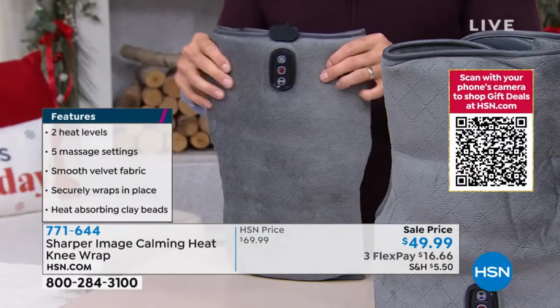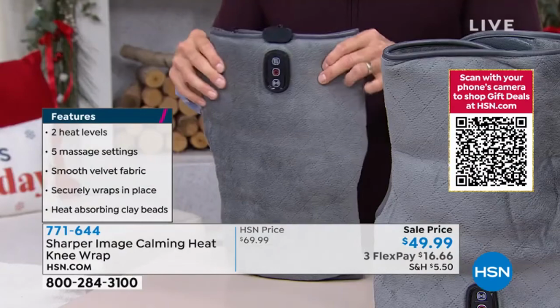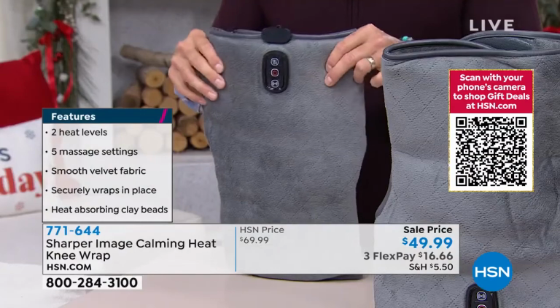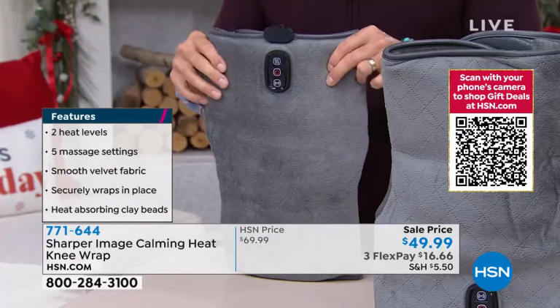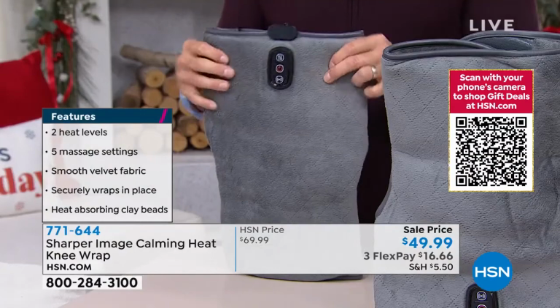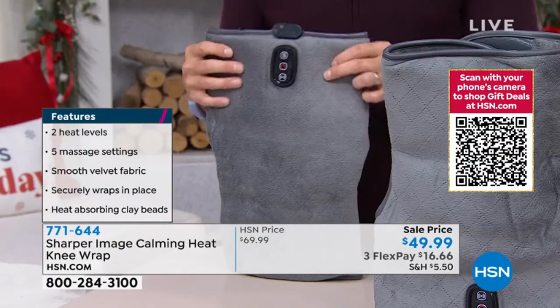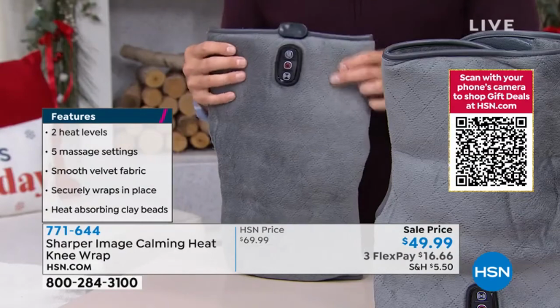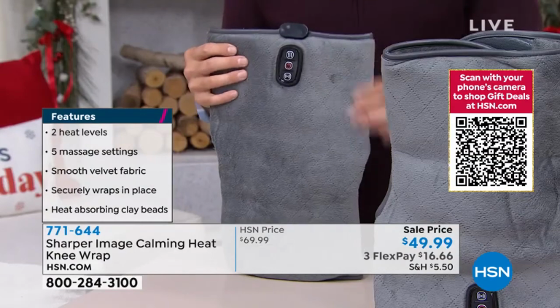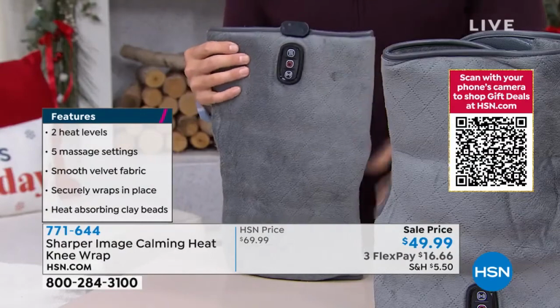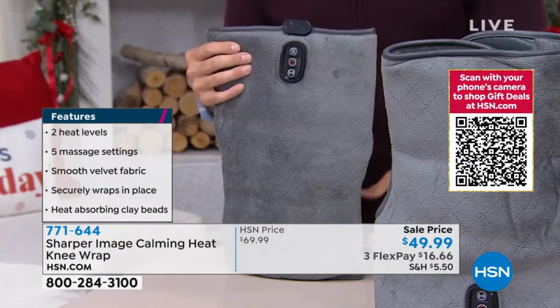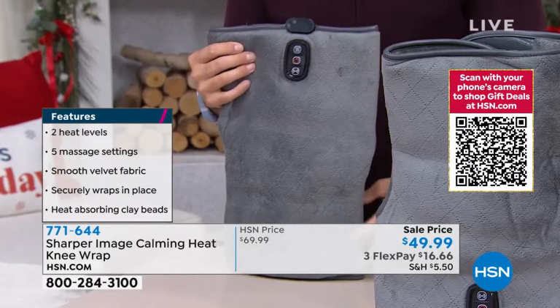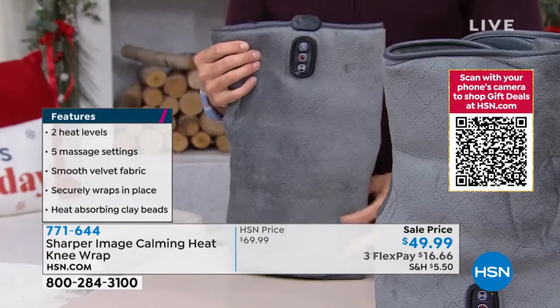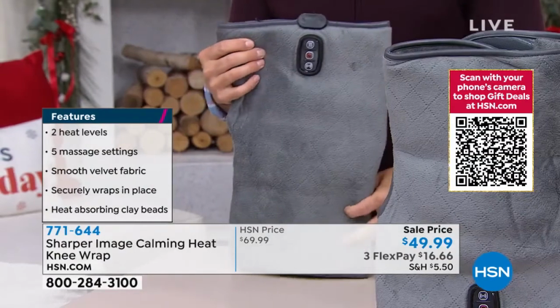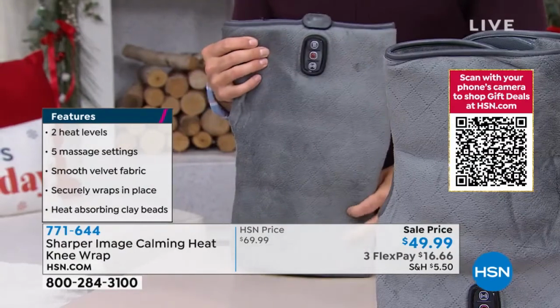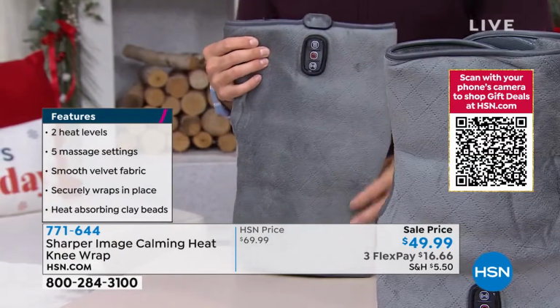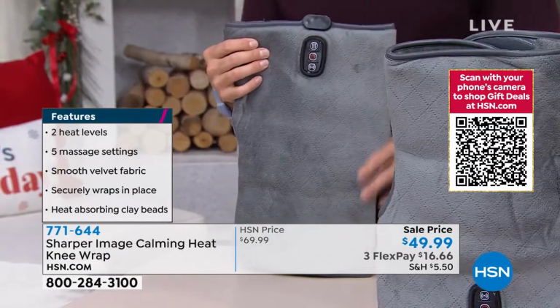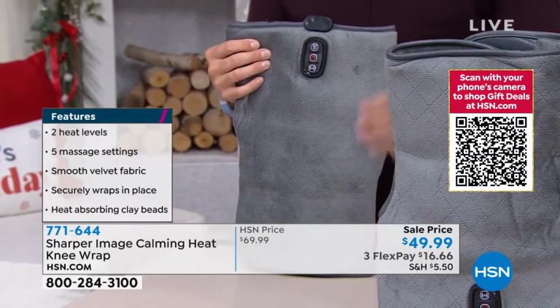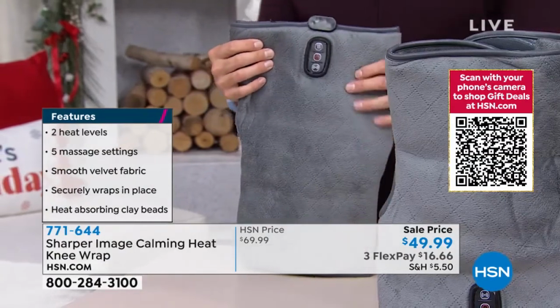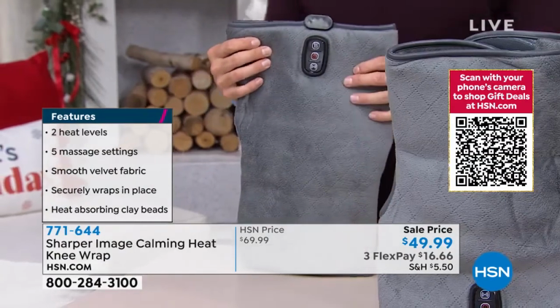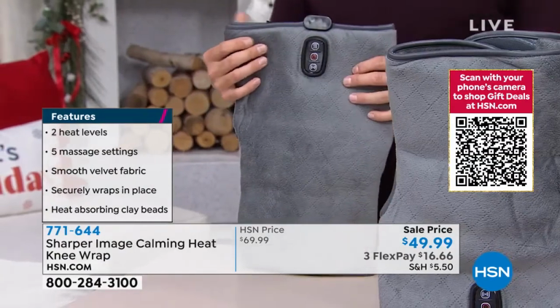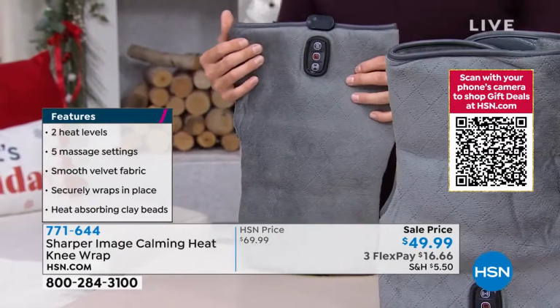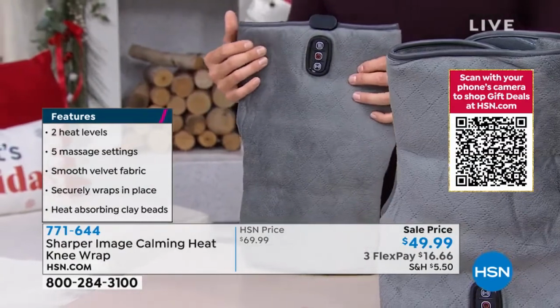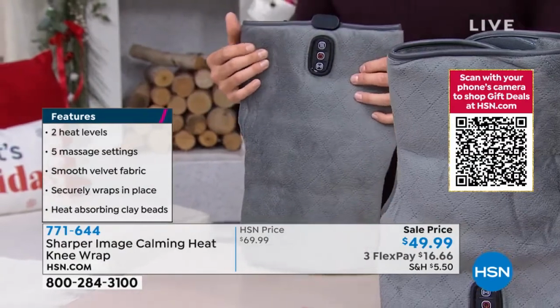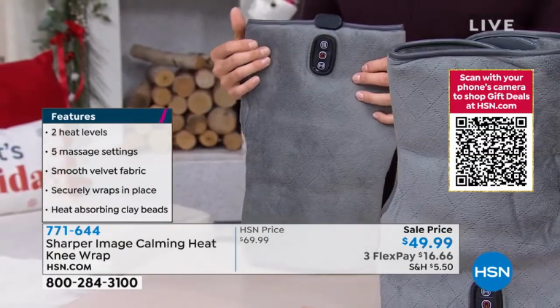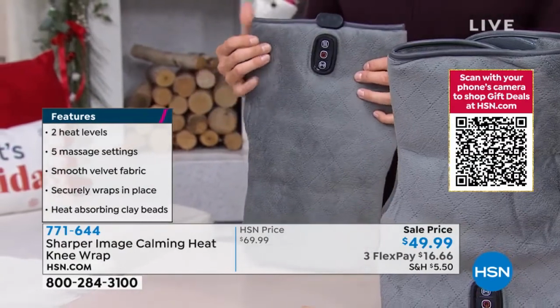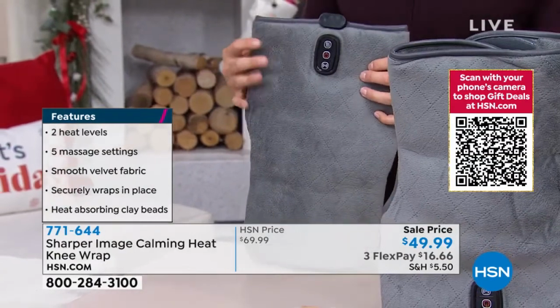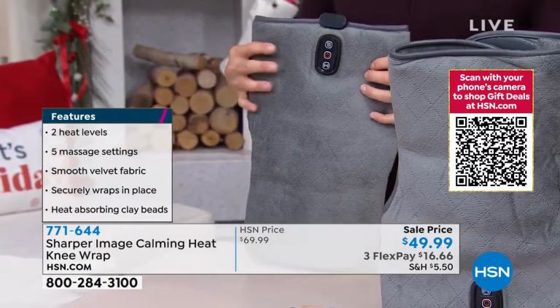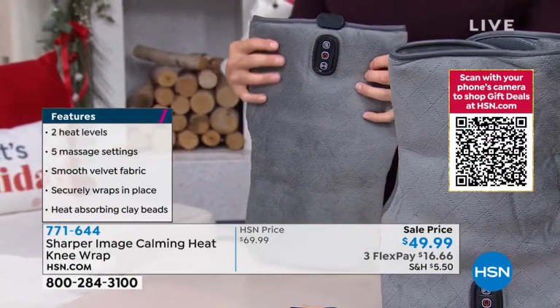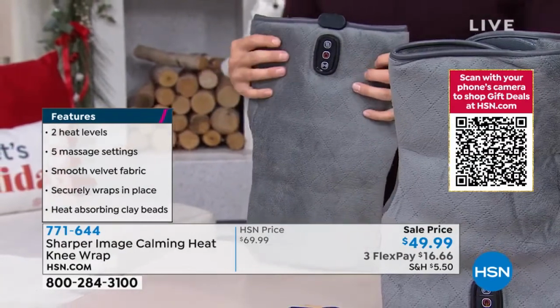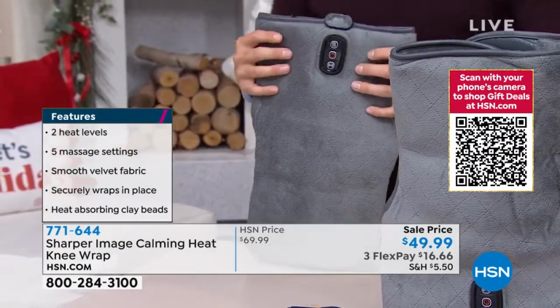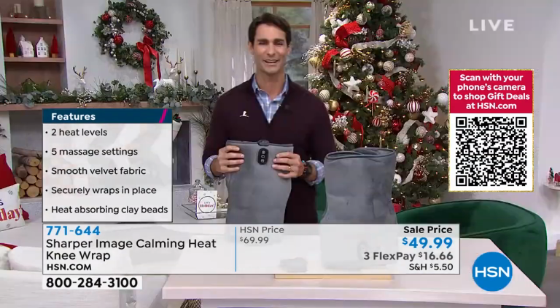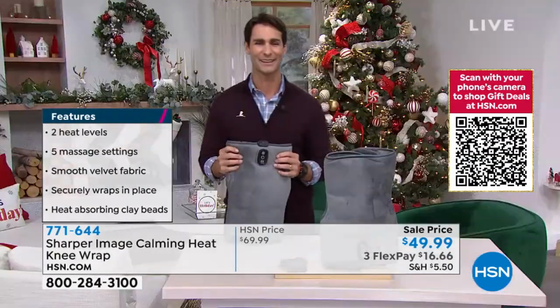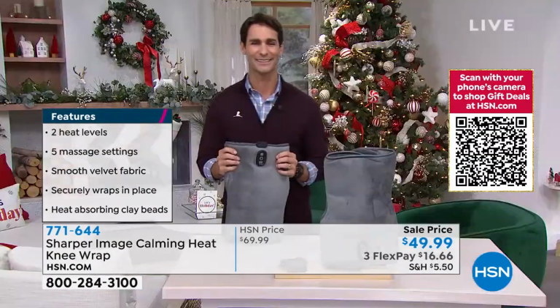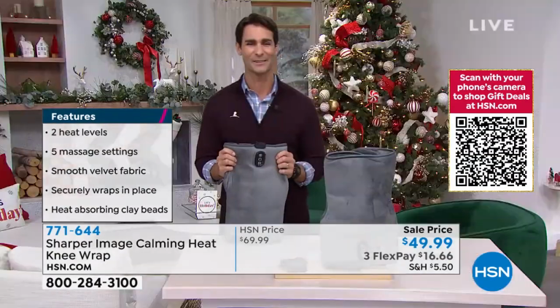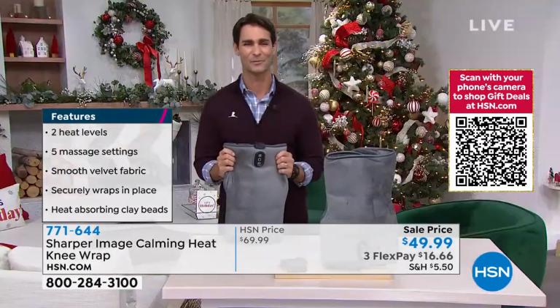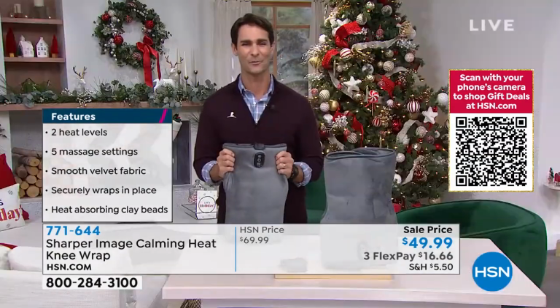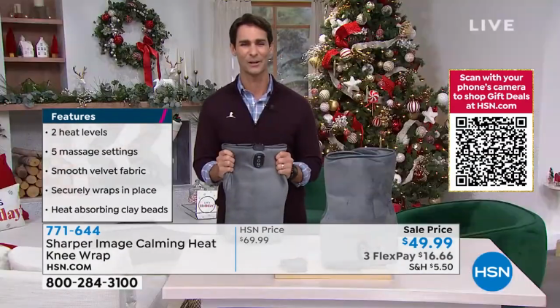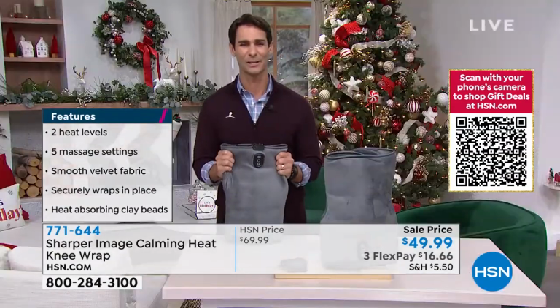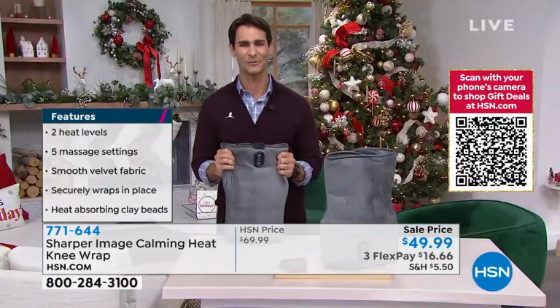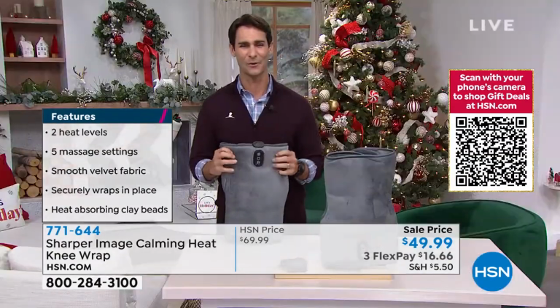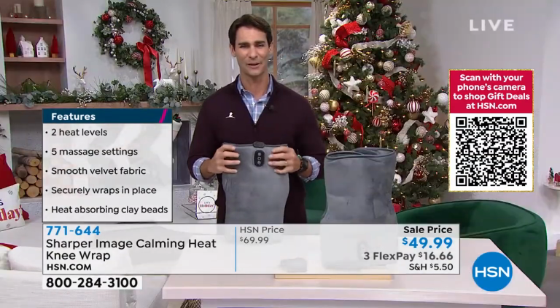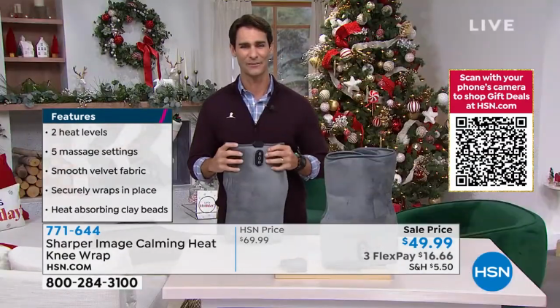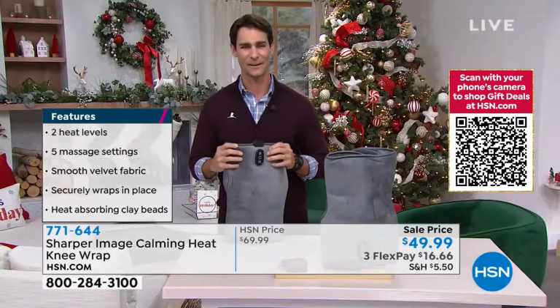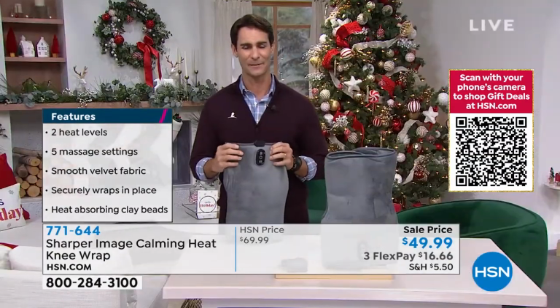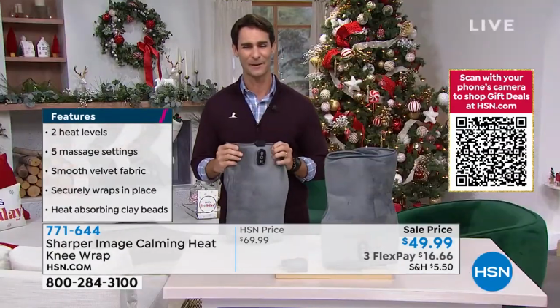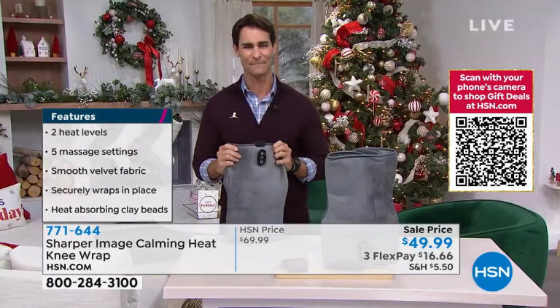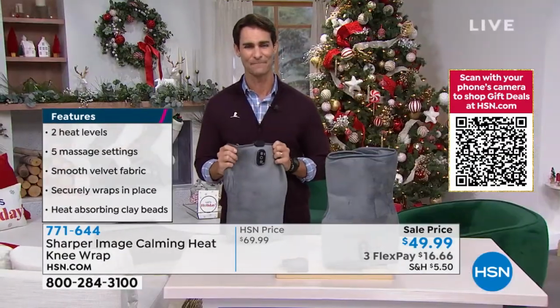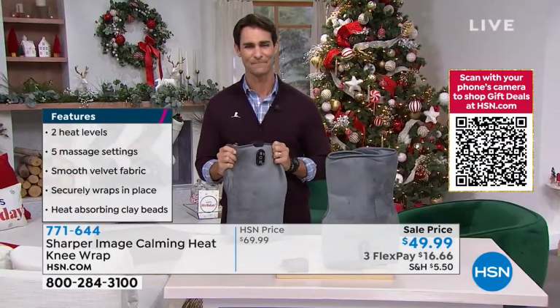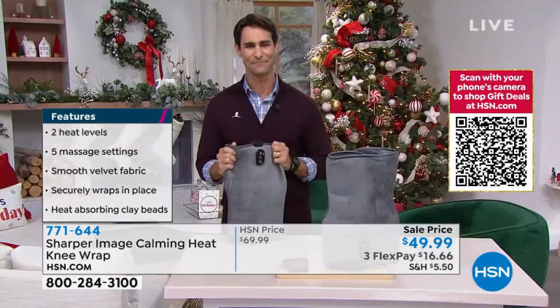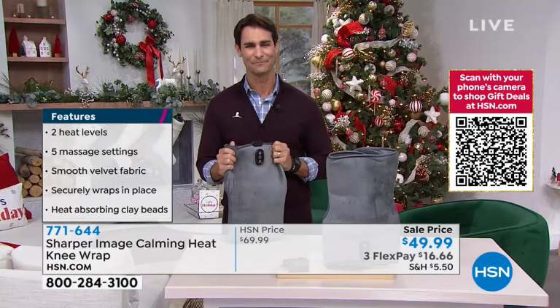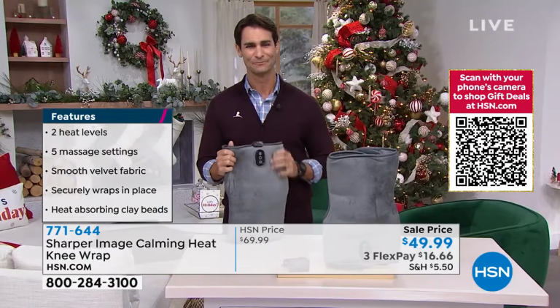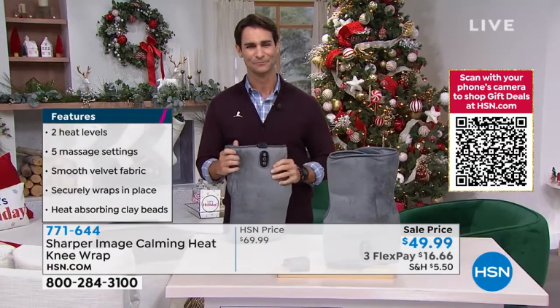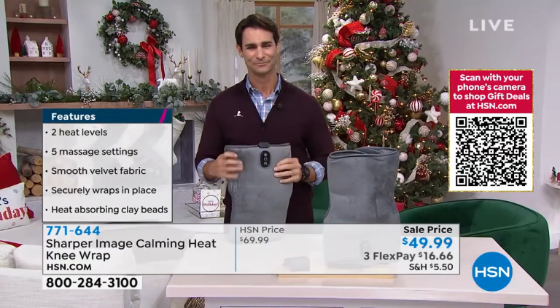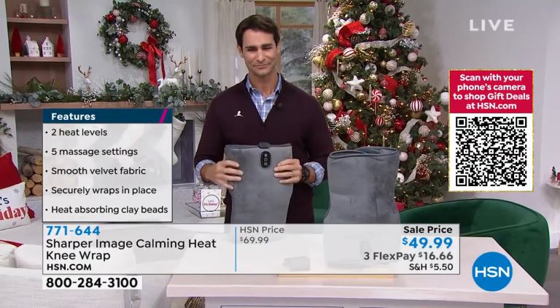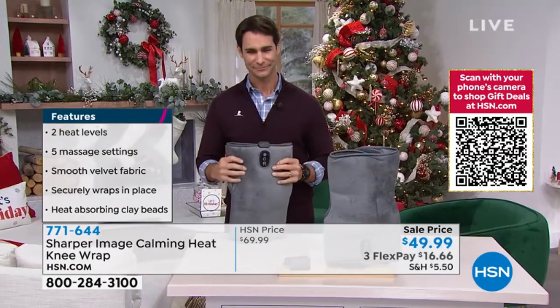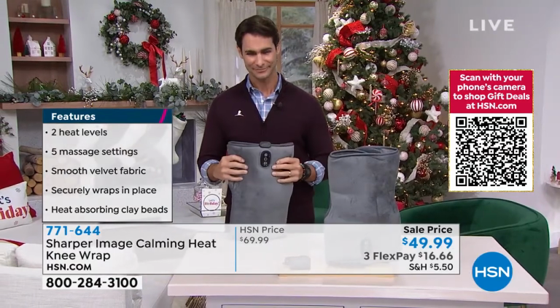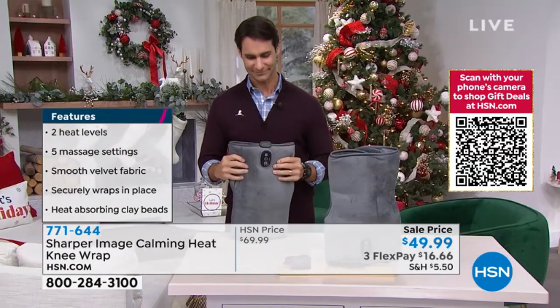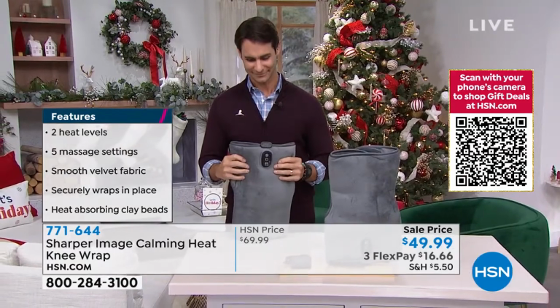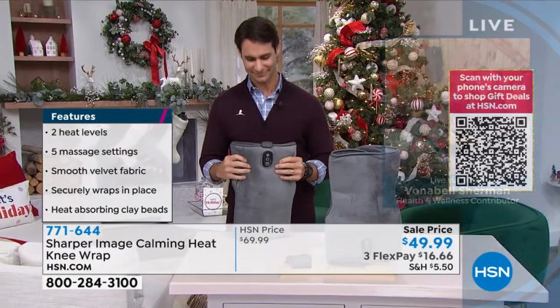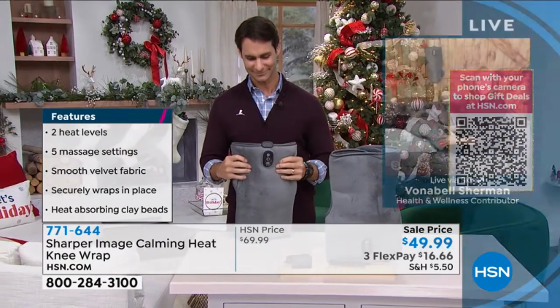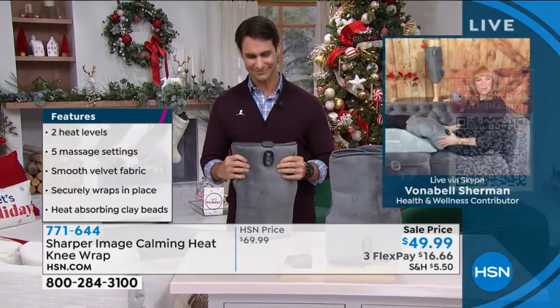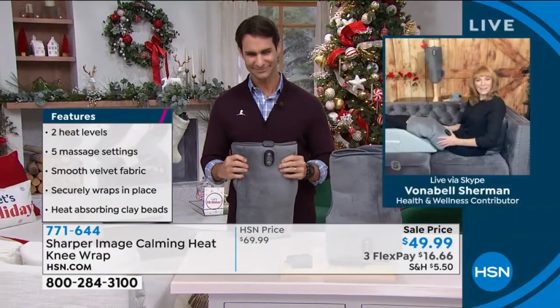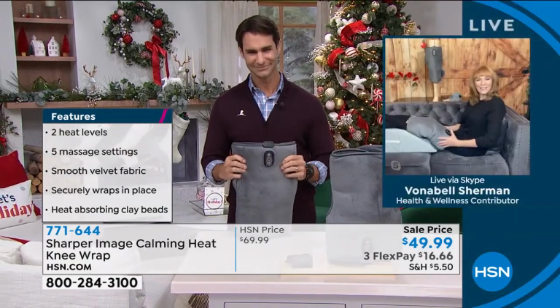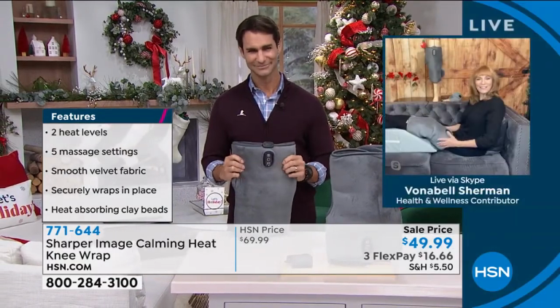I'd love to bring in our guest from Sharper Image. Vonnabelle Sherman is joining us this morning. Good morning, Vonnabelle. Good morning.